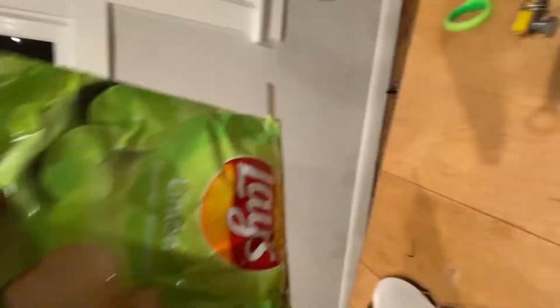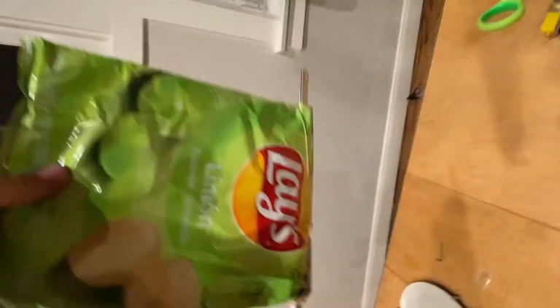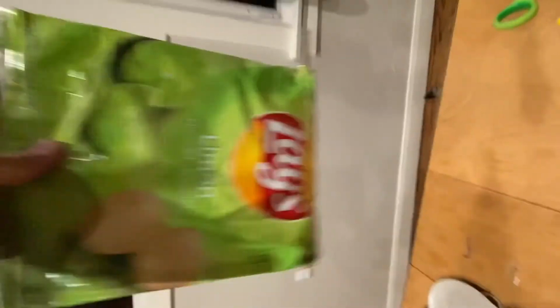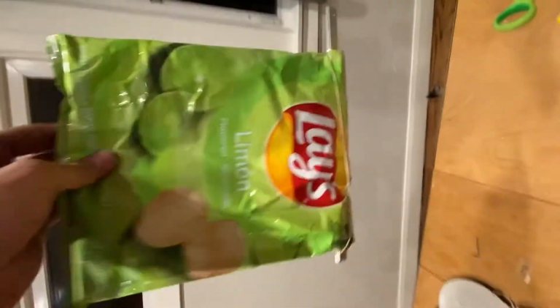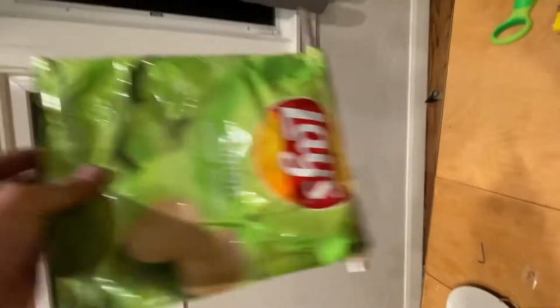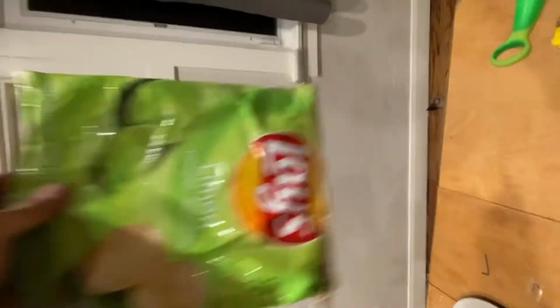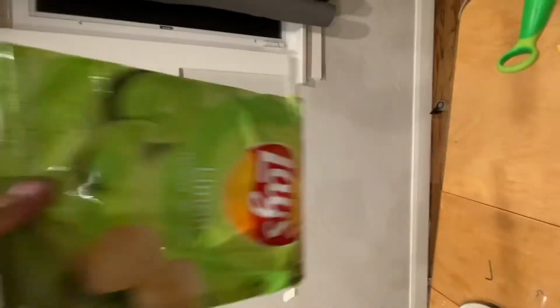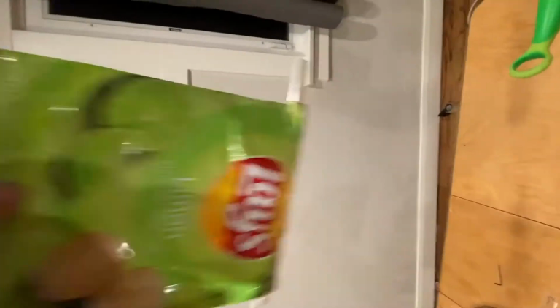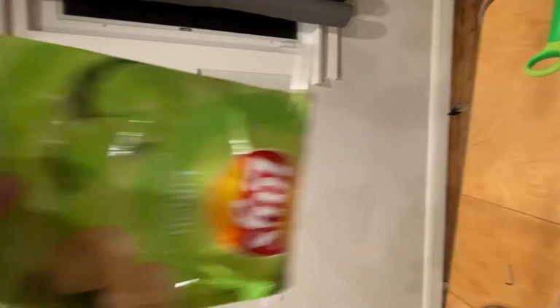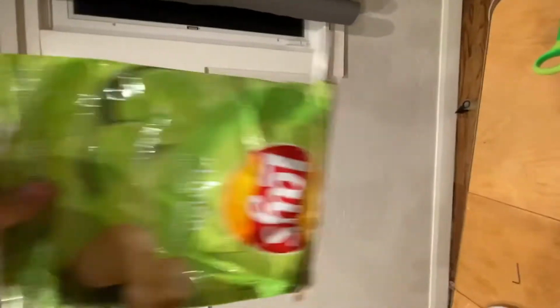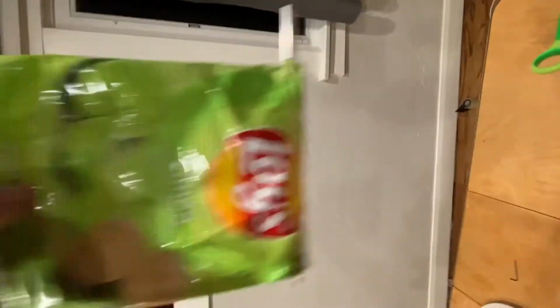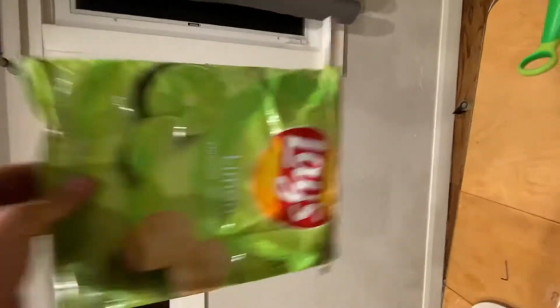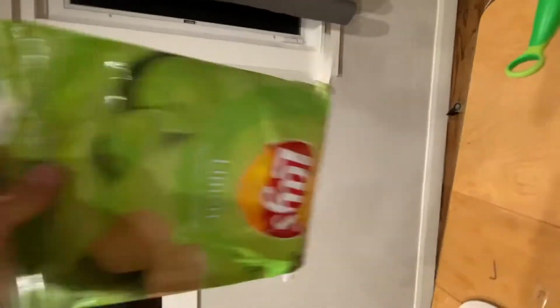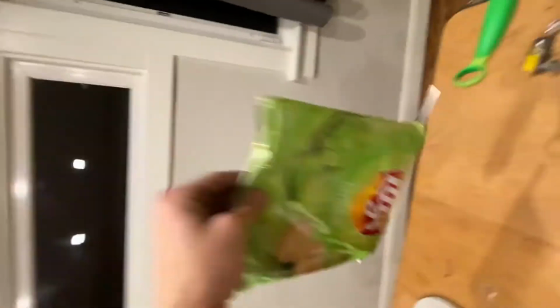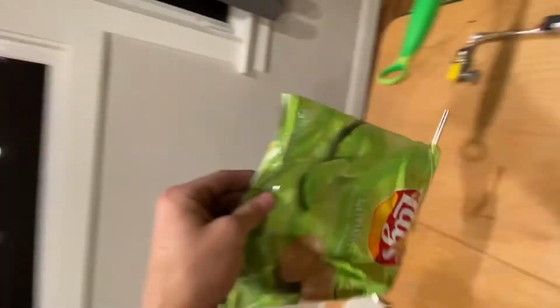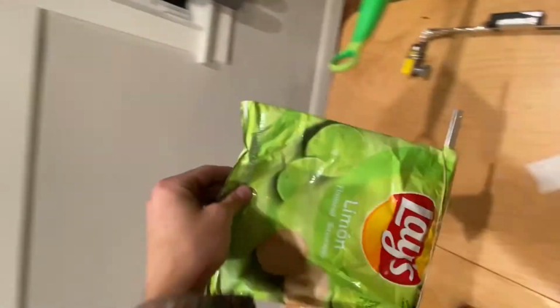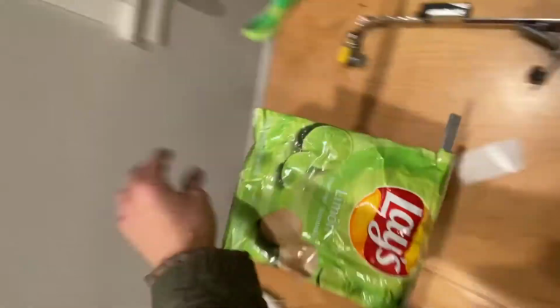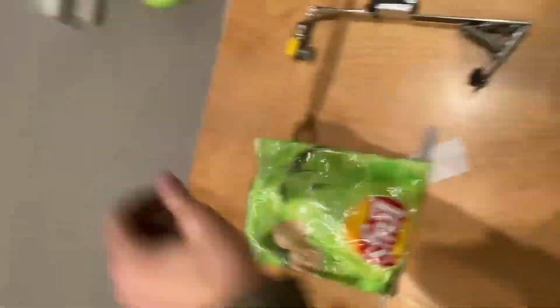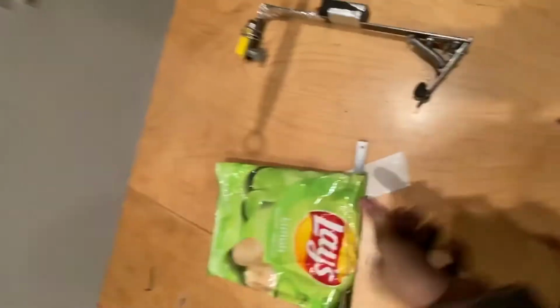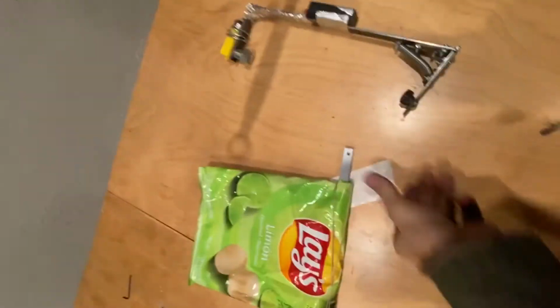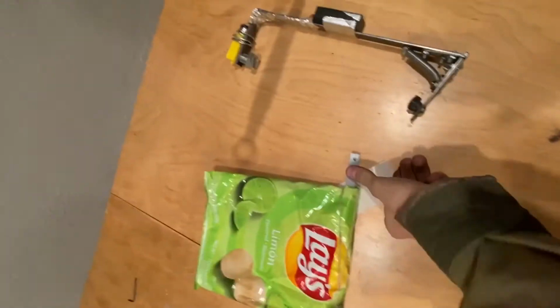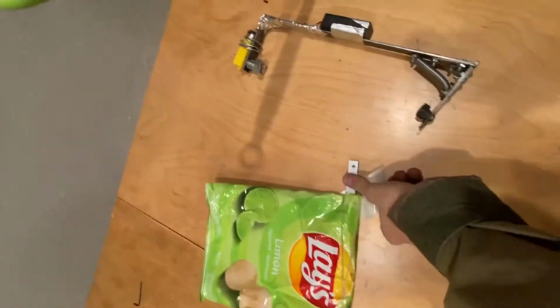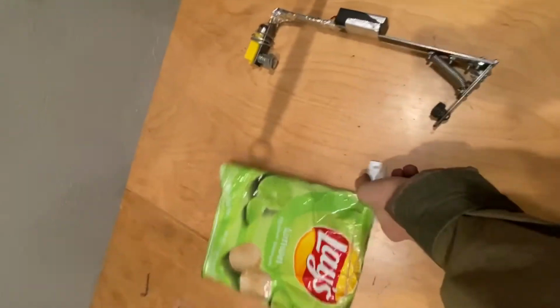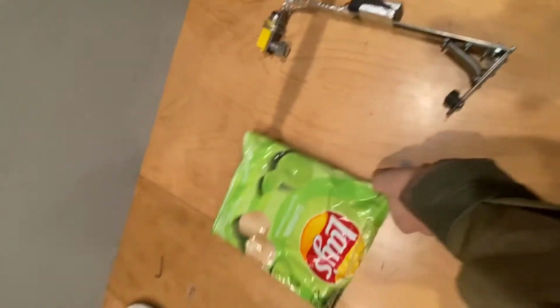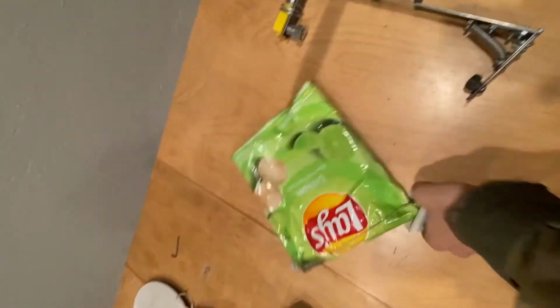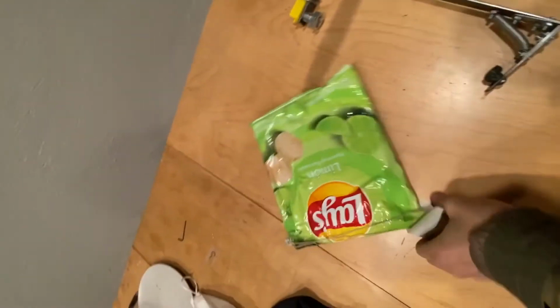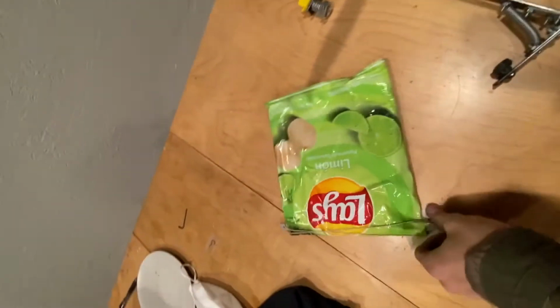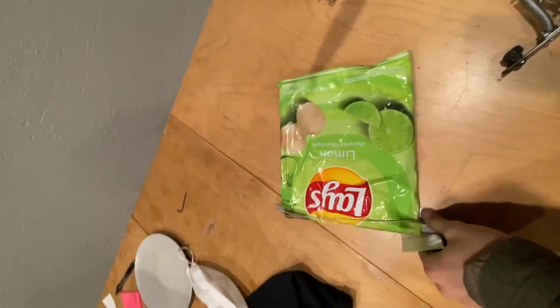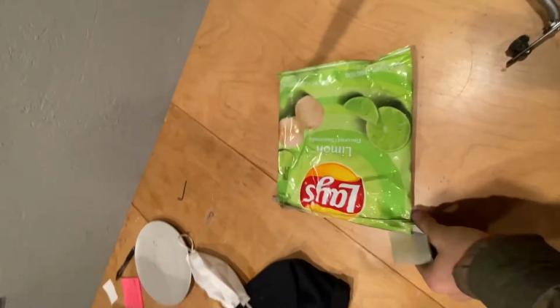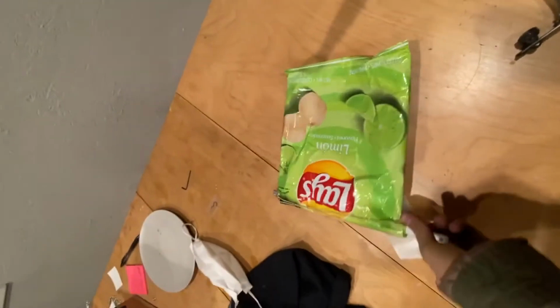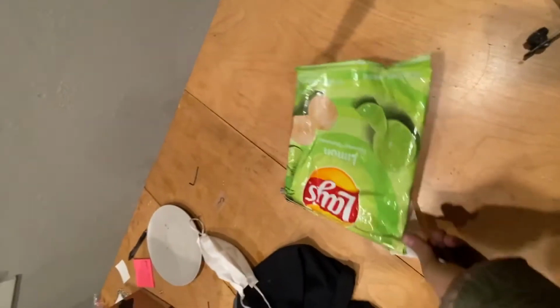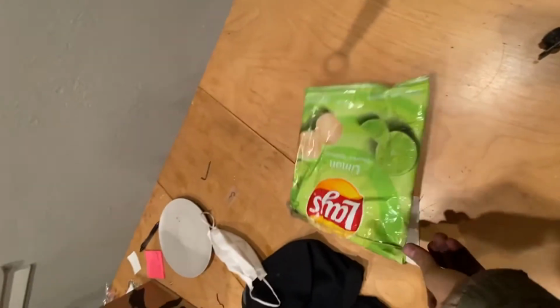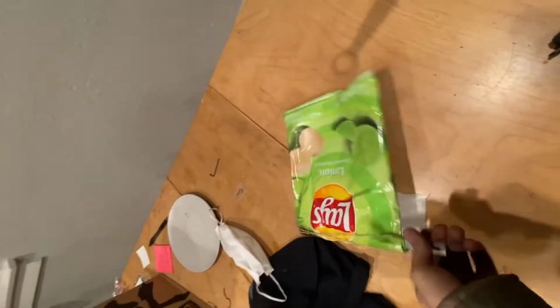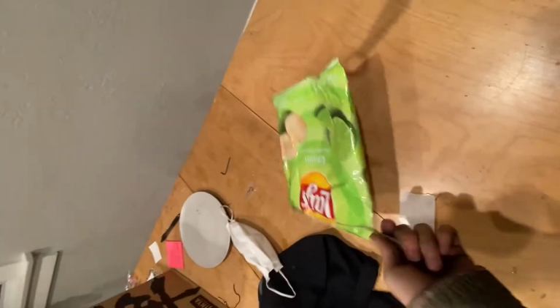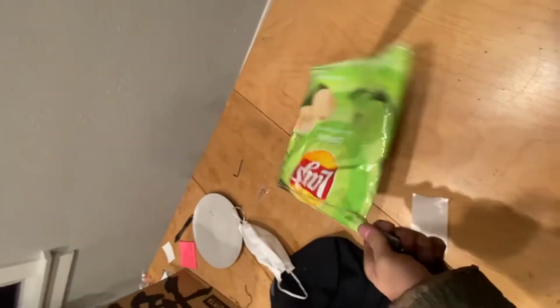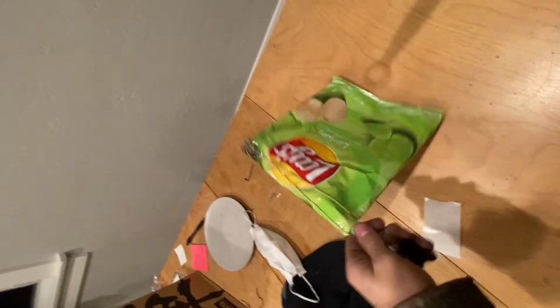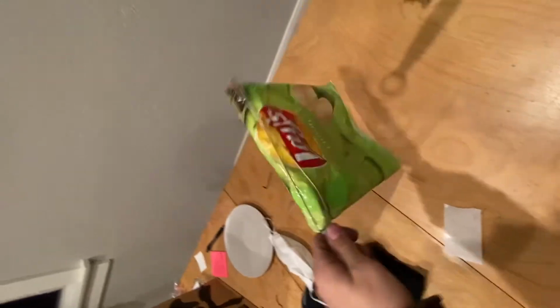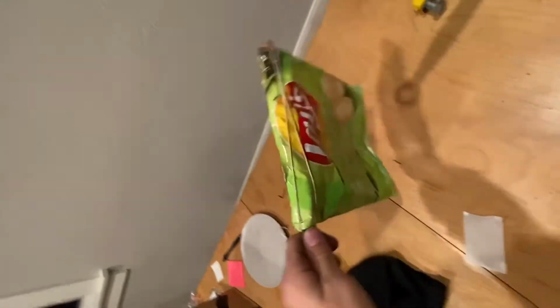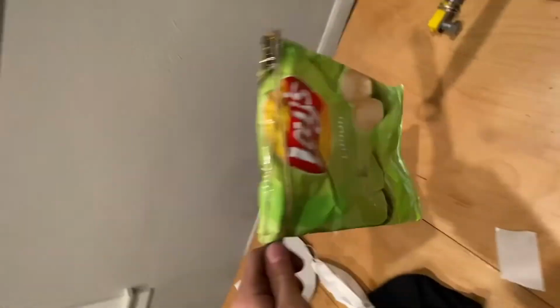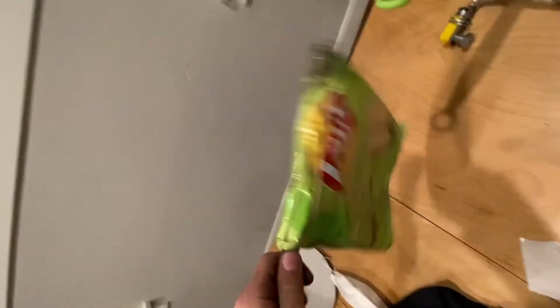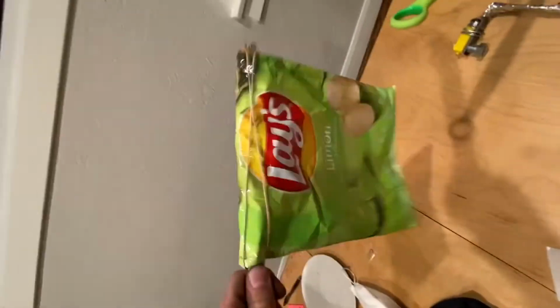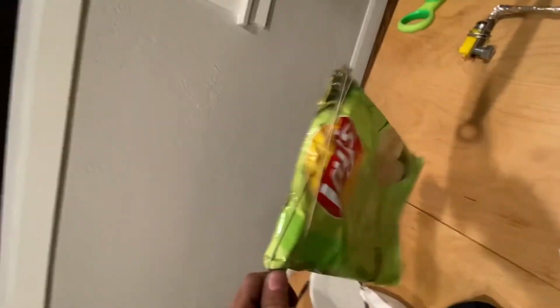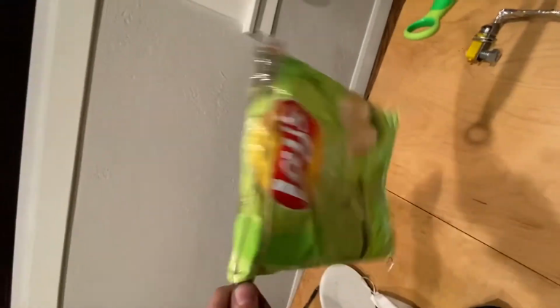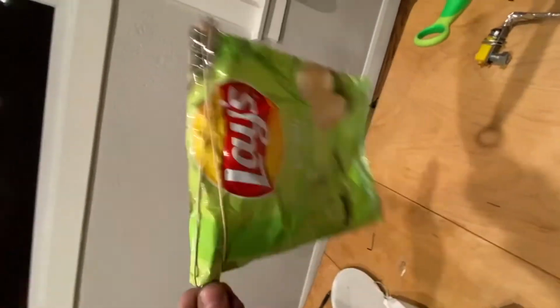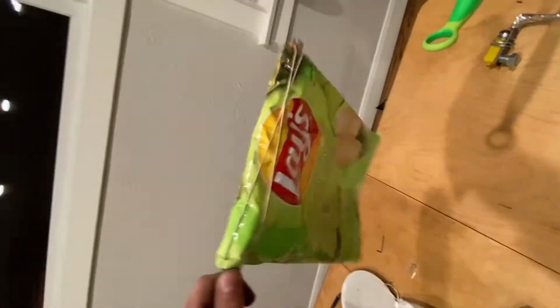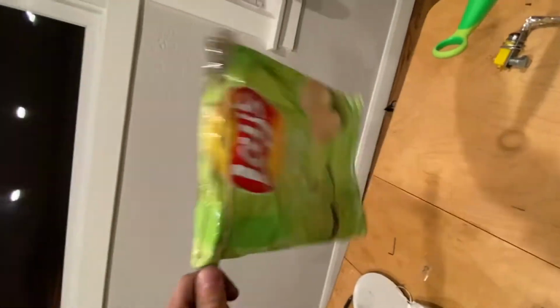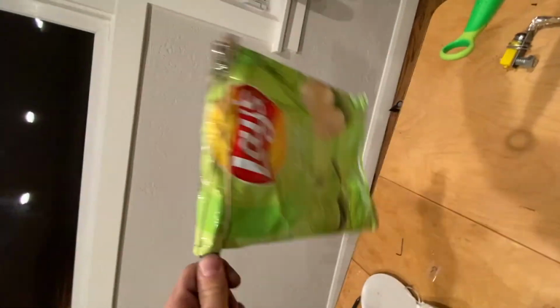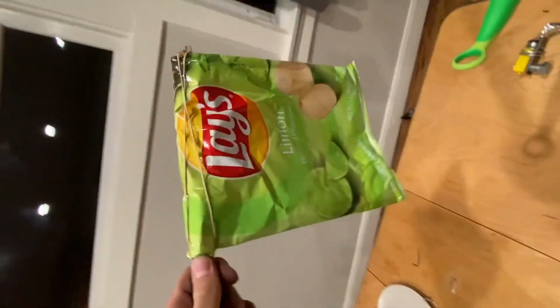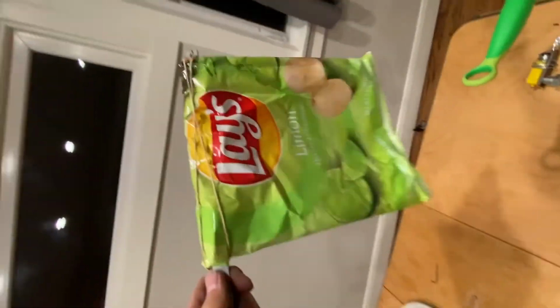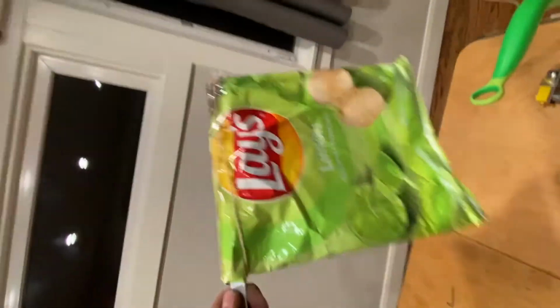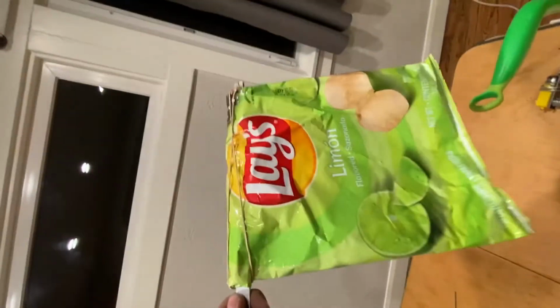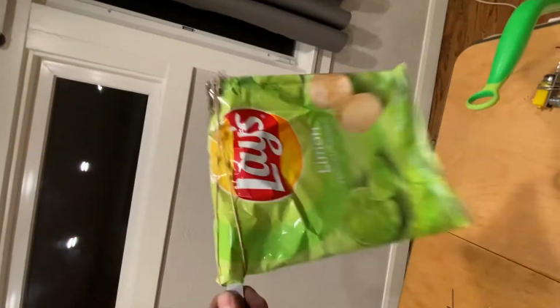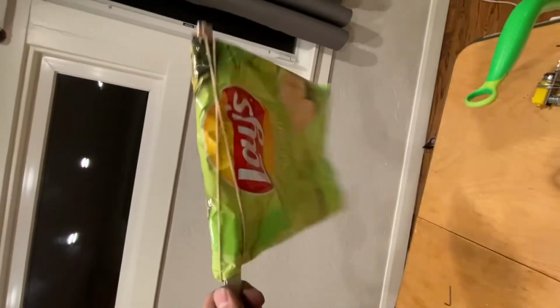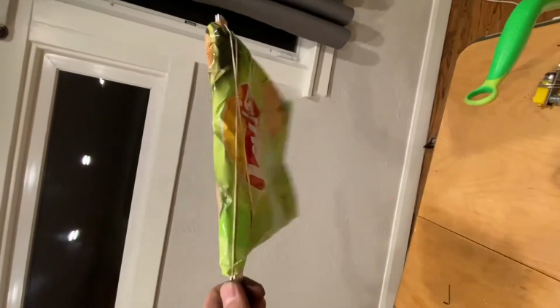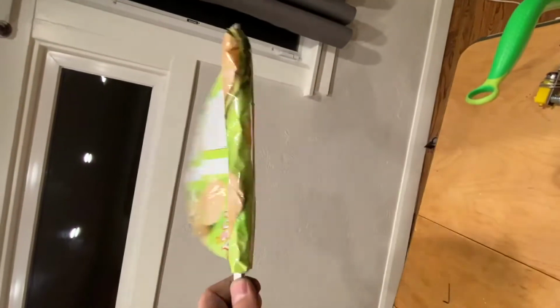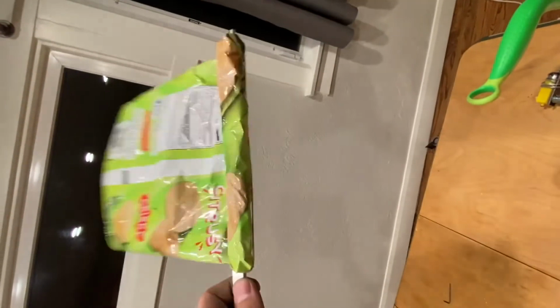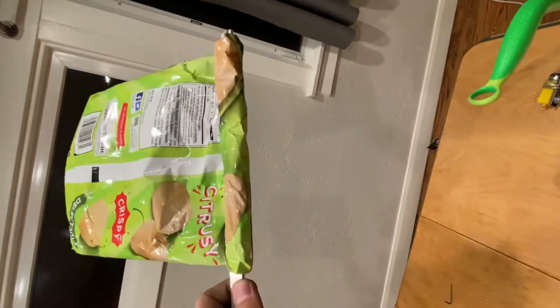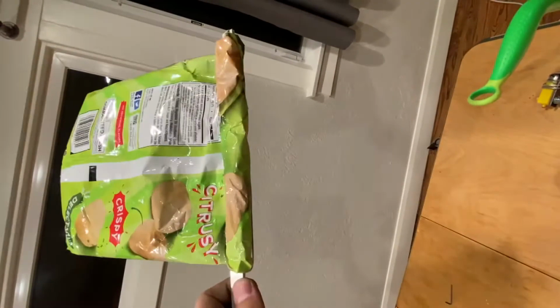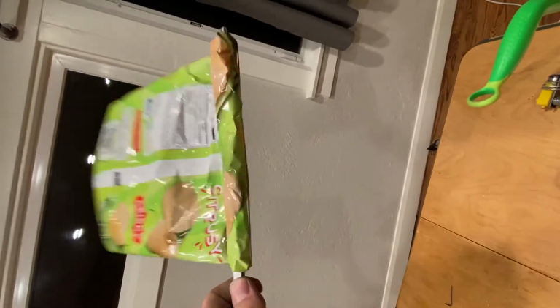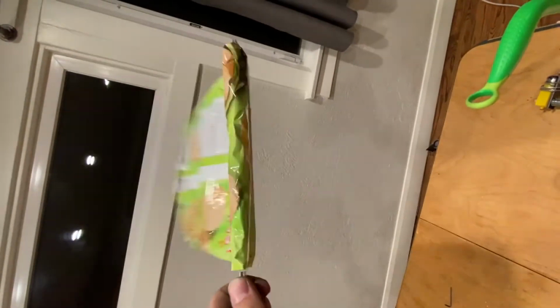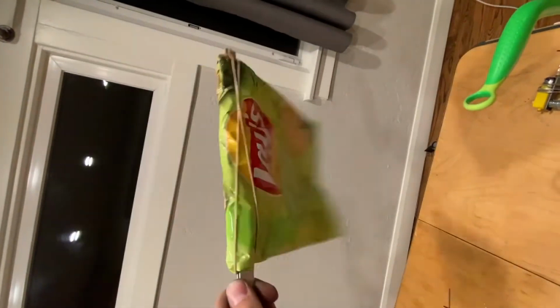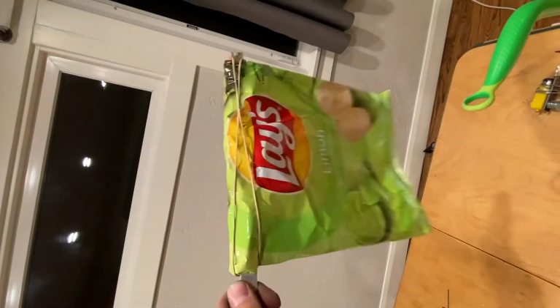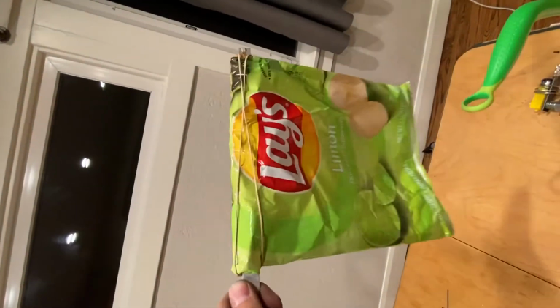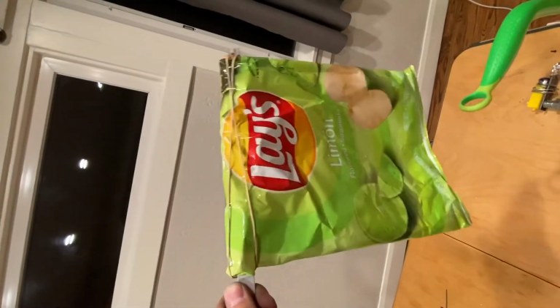It's not coming out. You have a little handle. There it is.